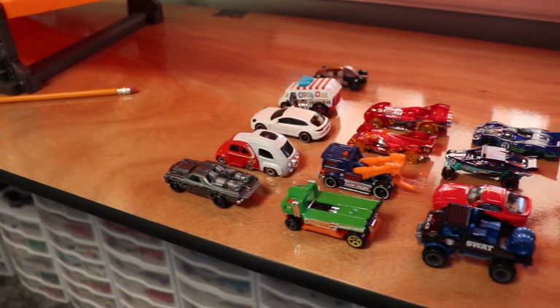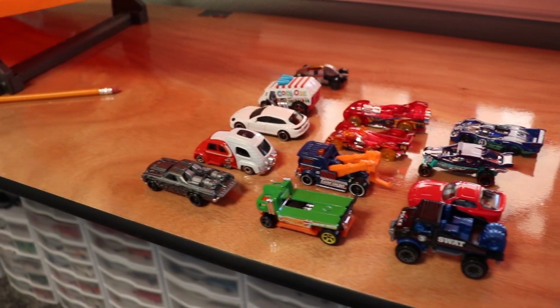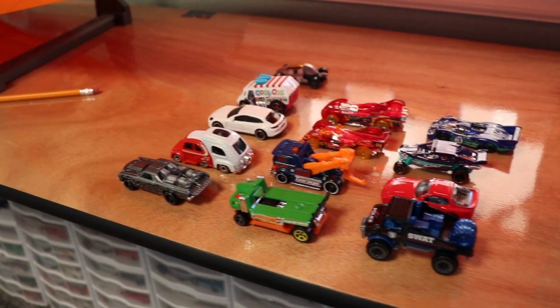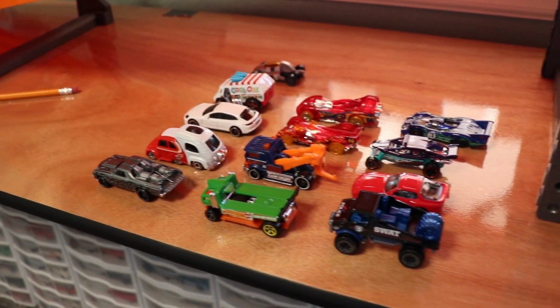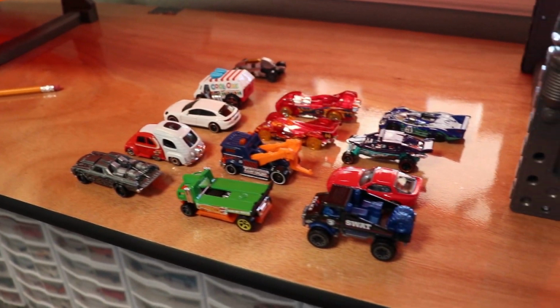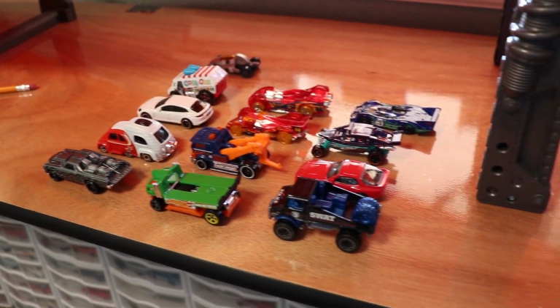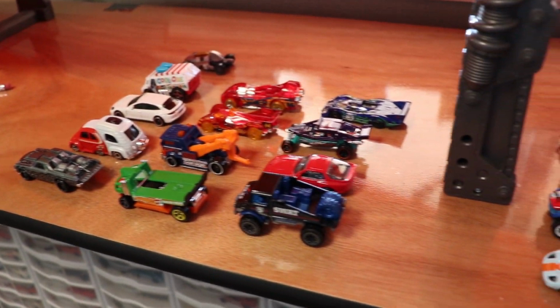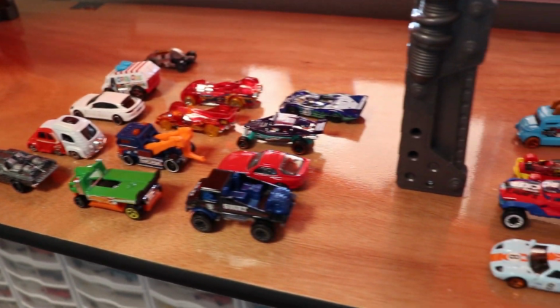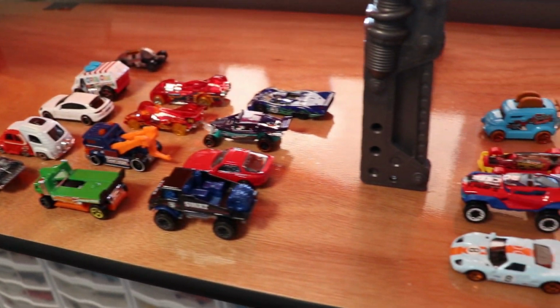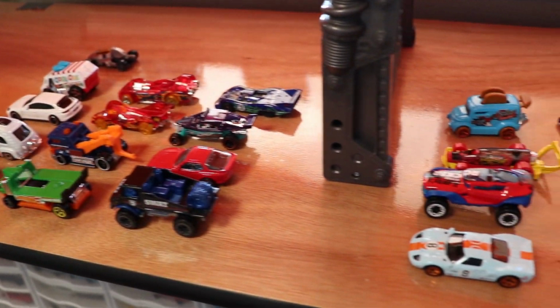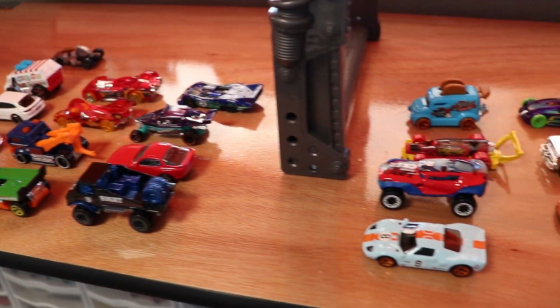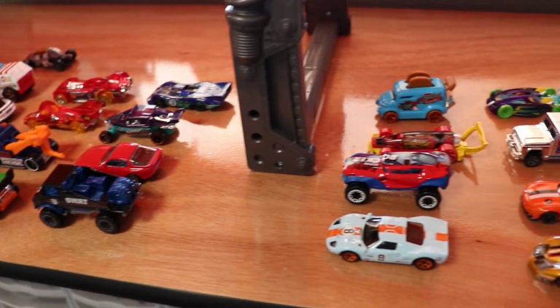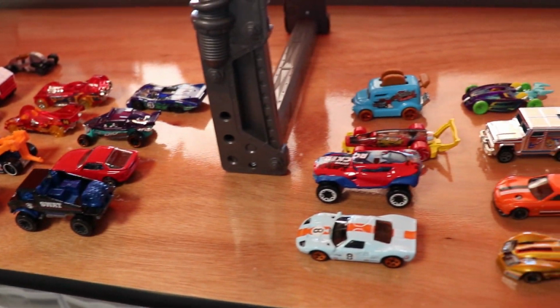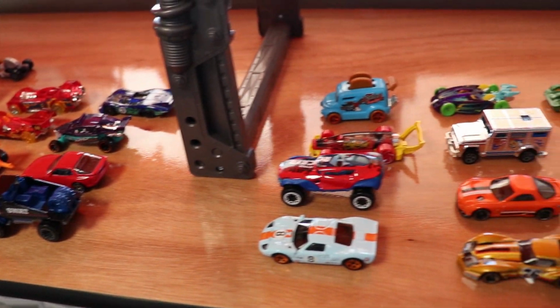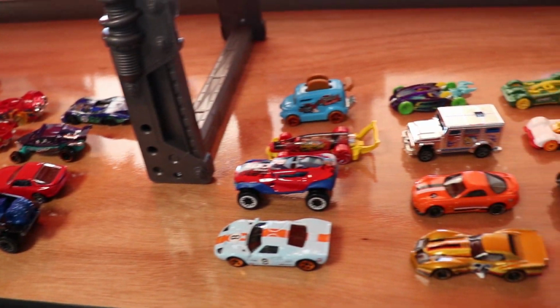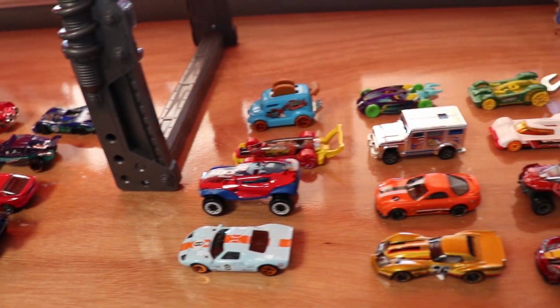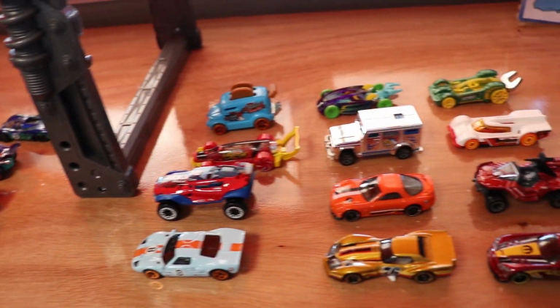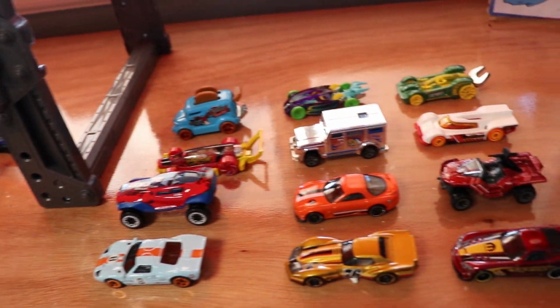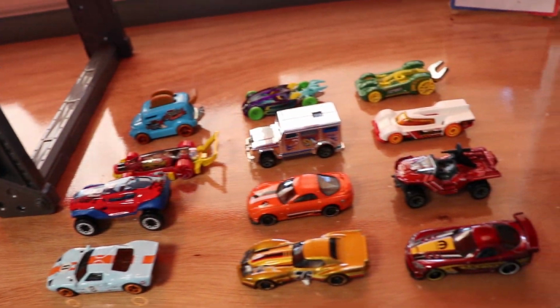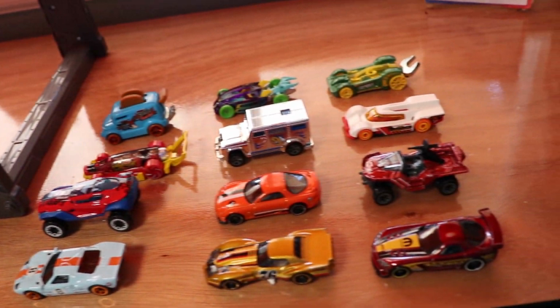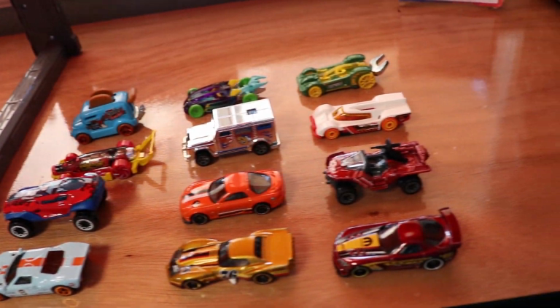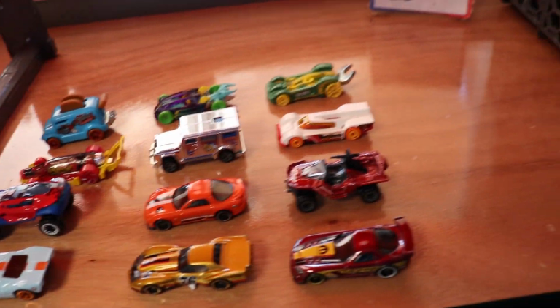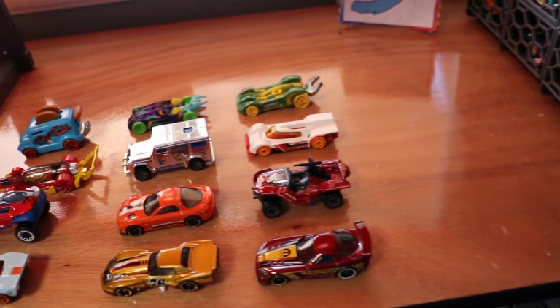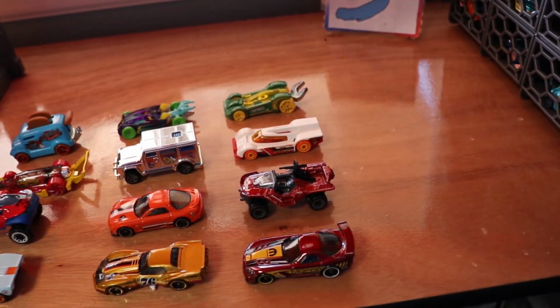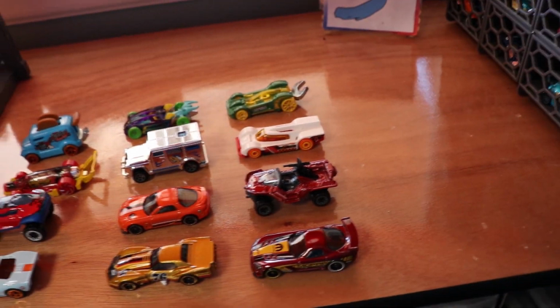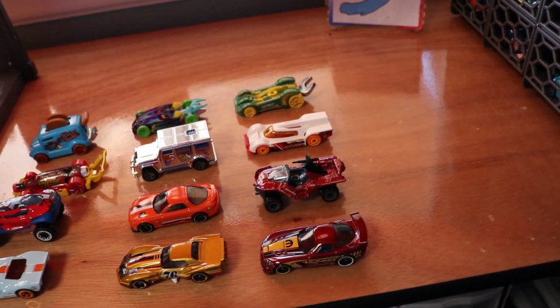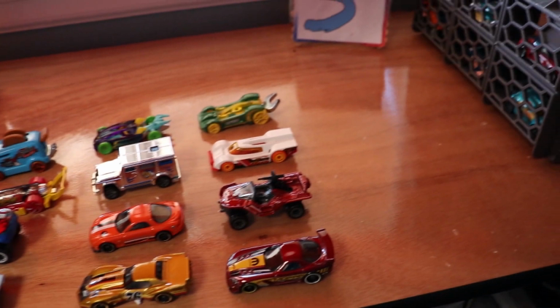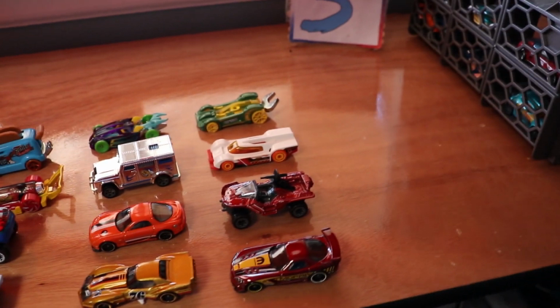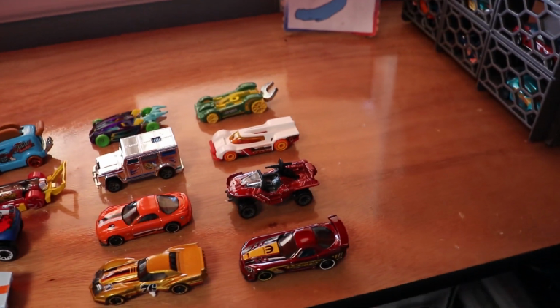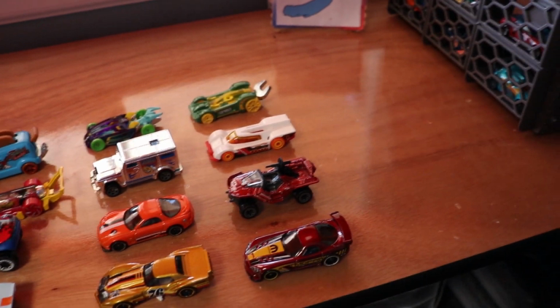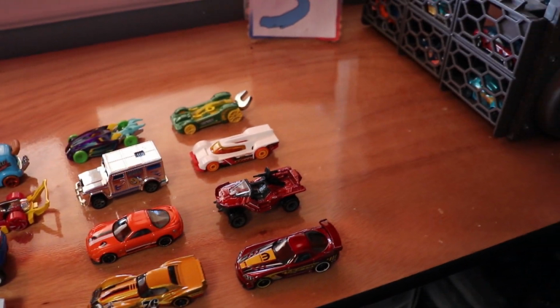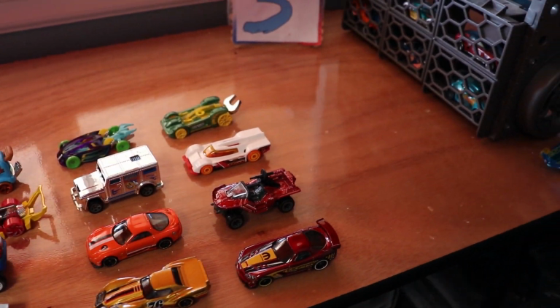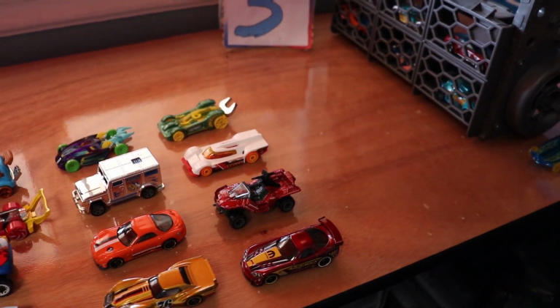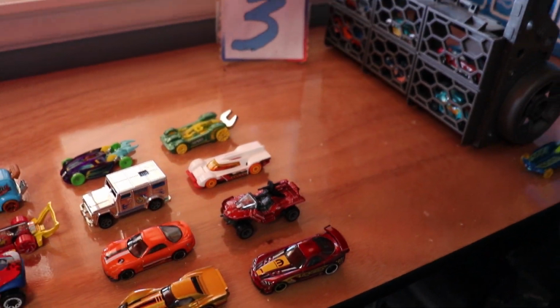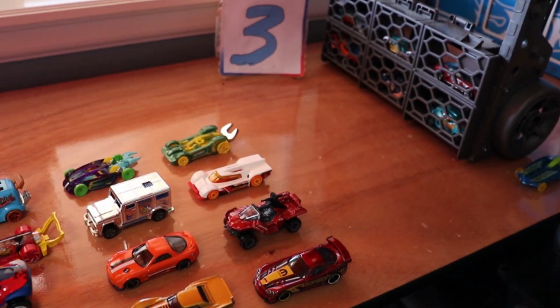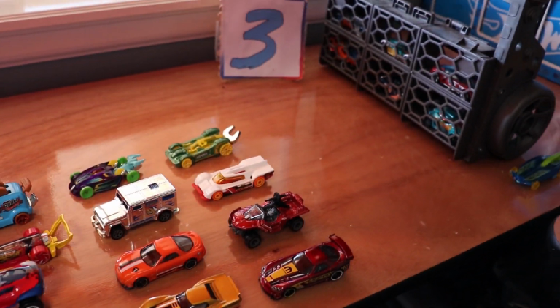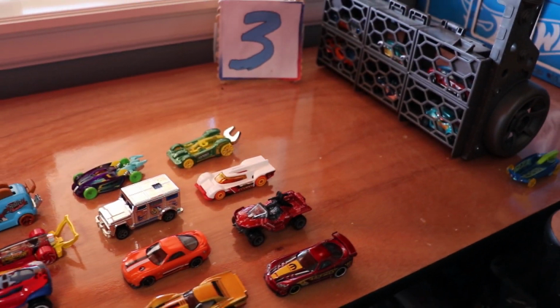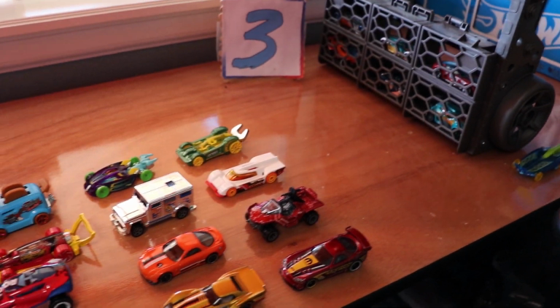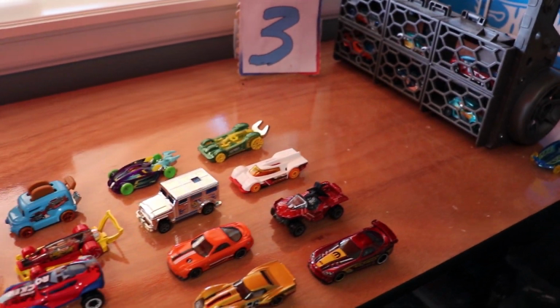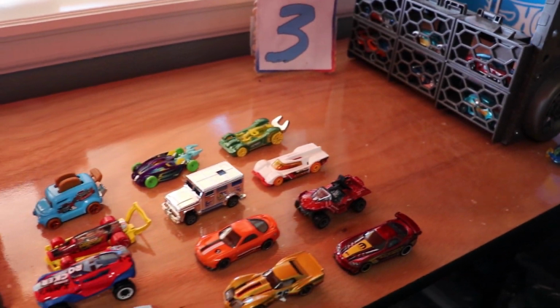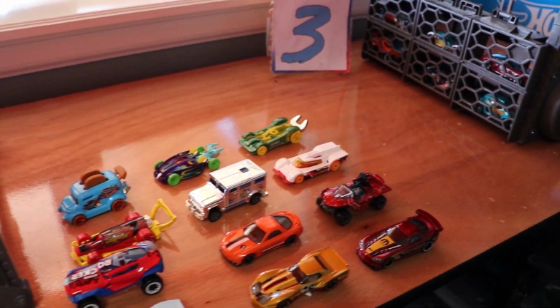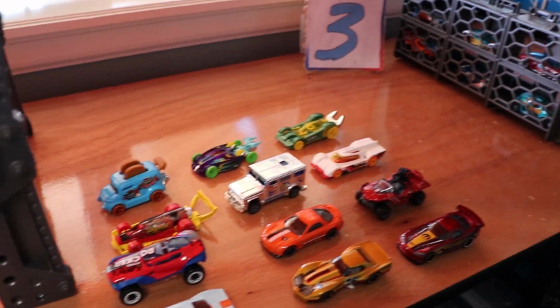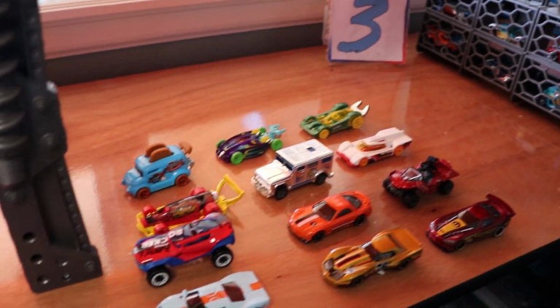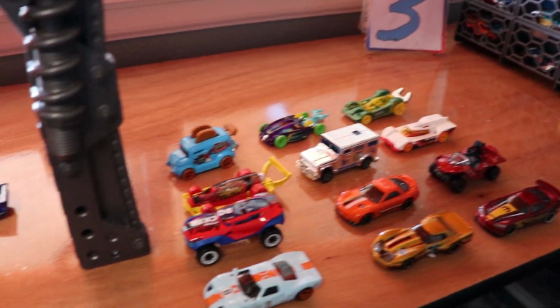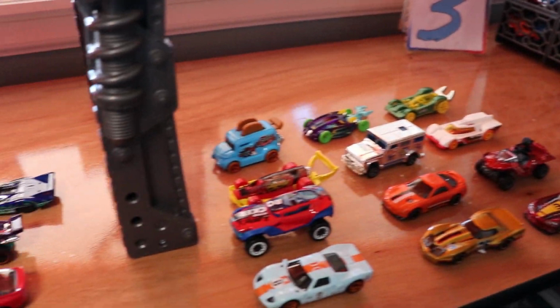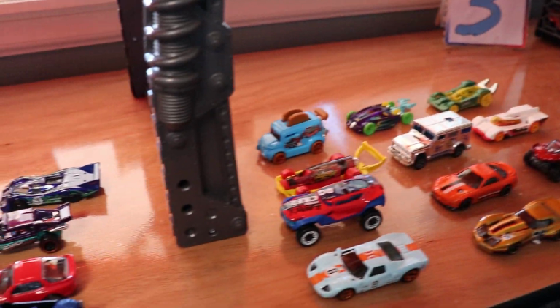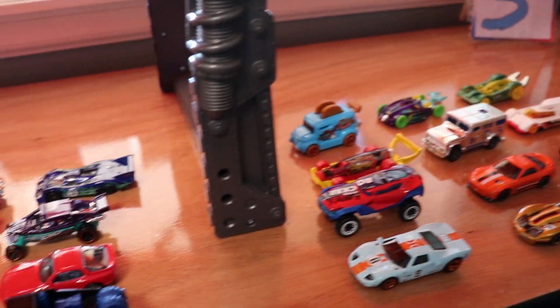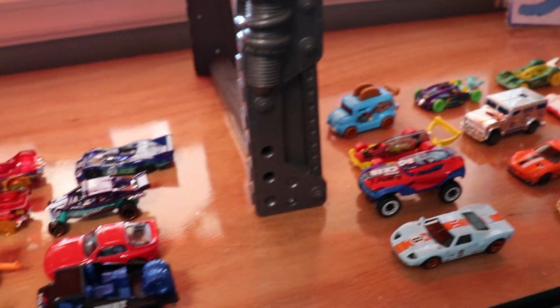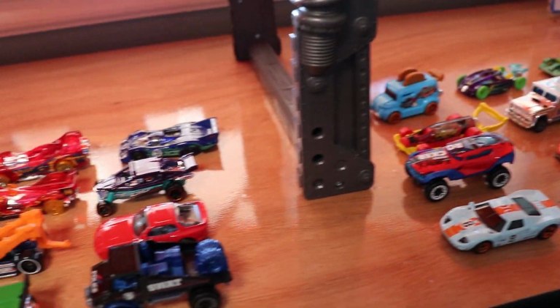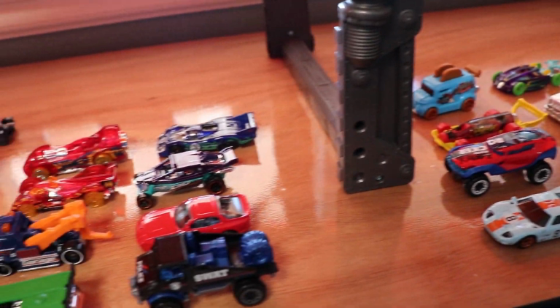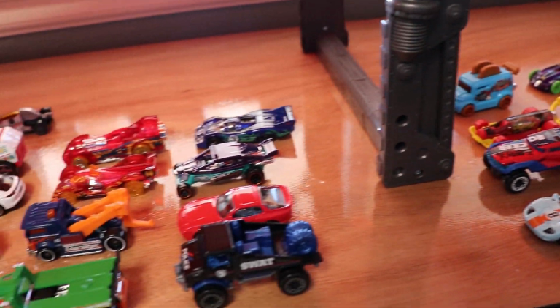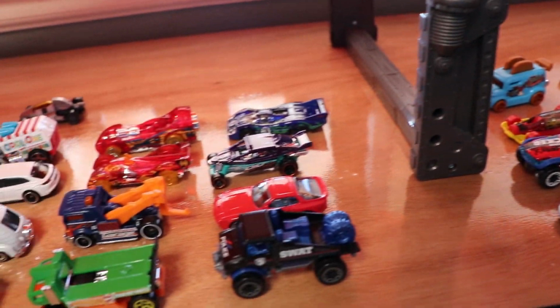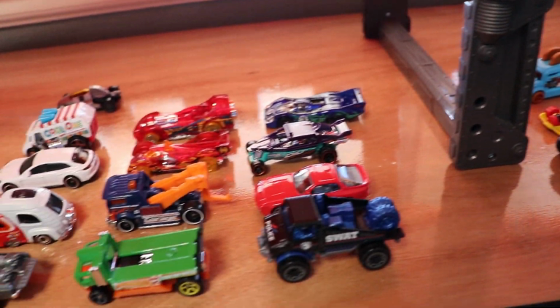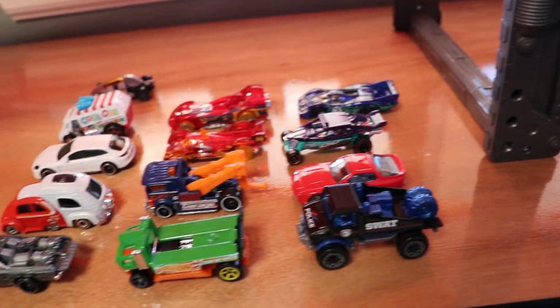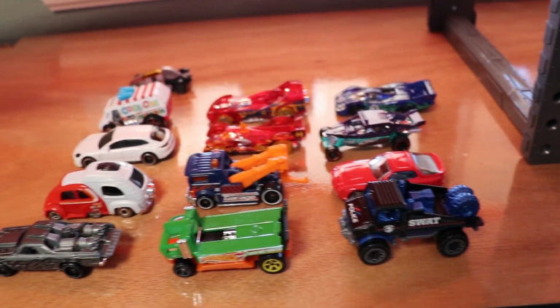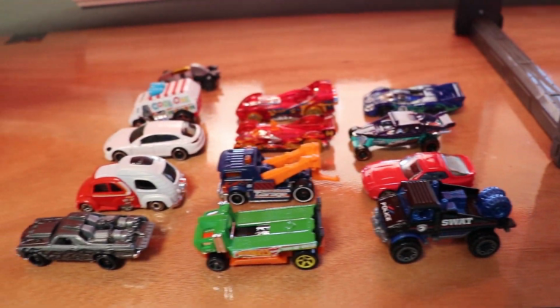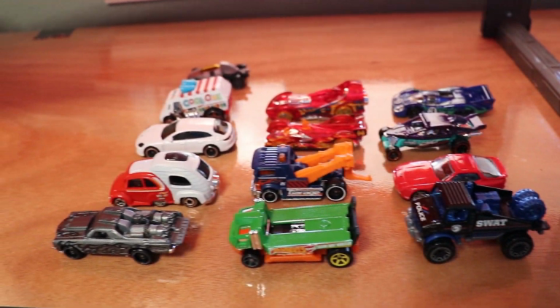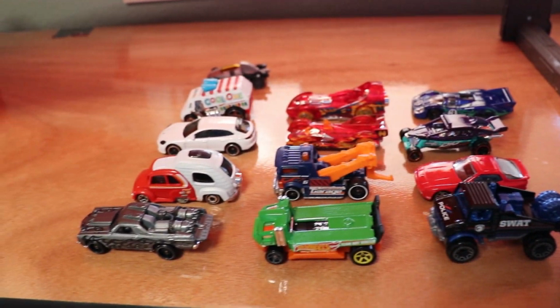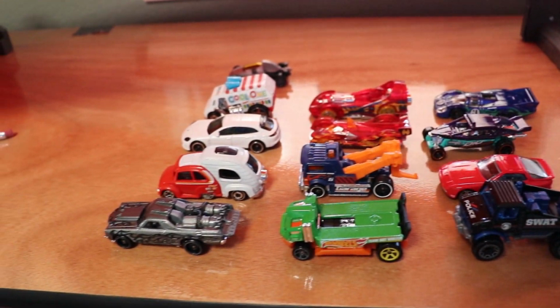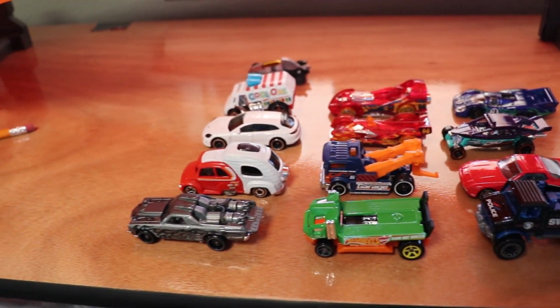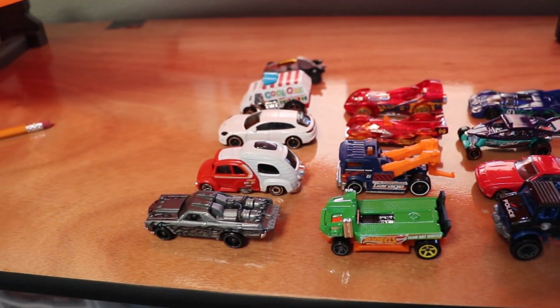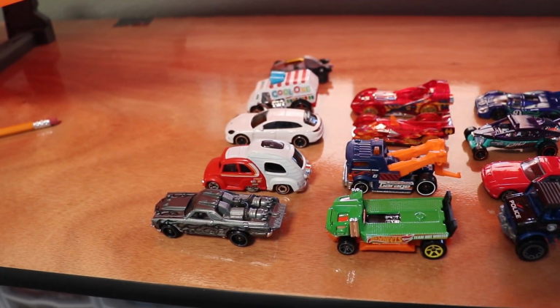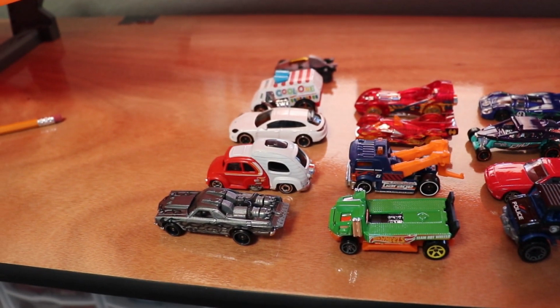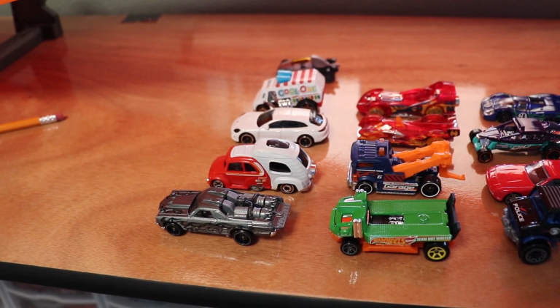Here we go, we have all of our cars unboxed. There are going to be six races leading up to the finale. Let's get started.